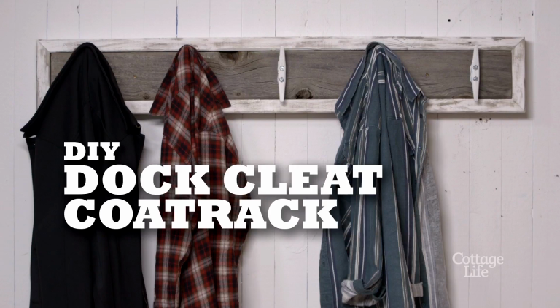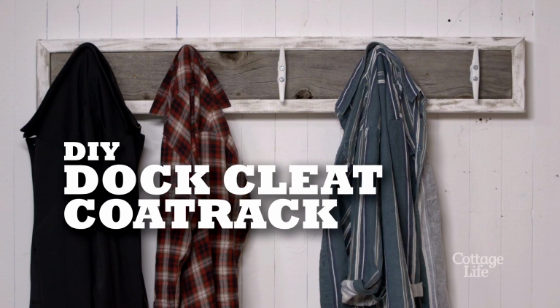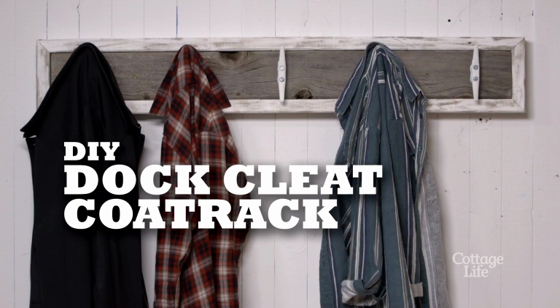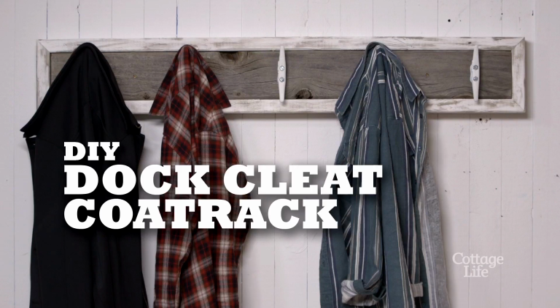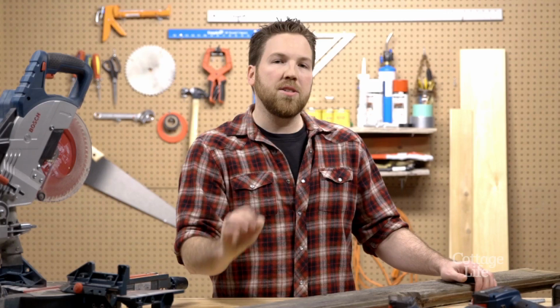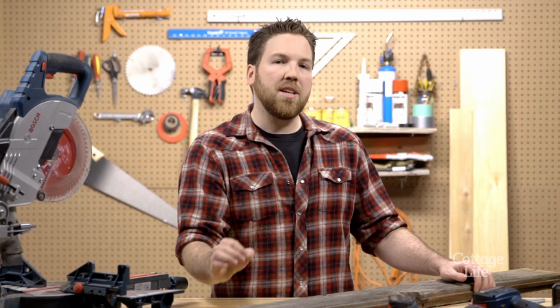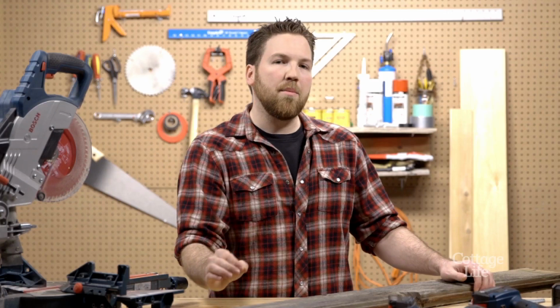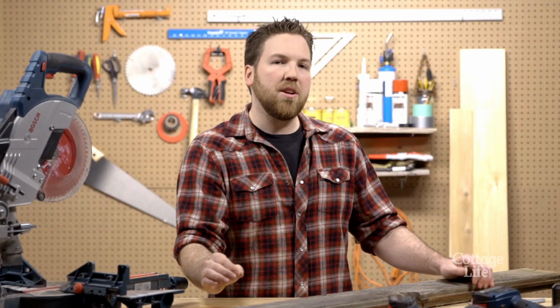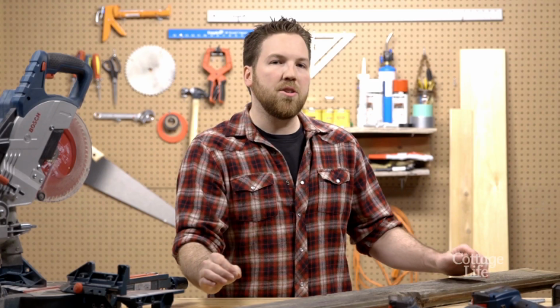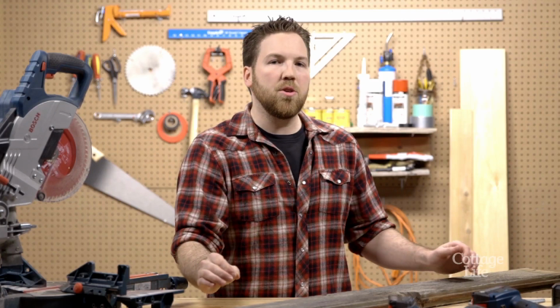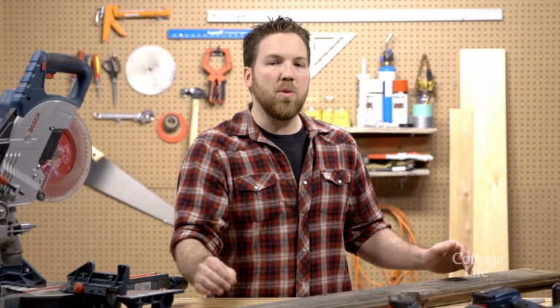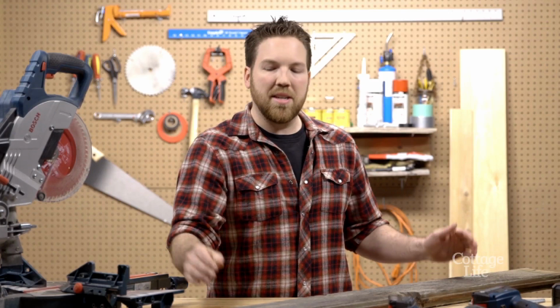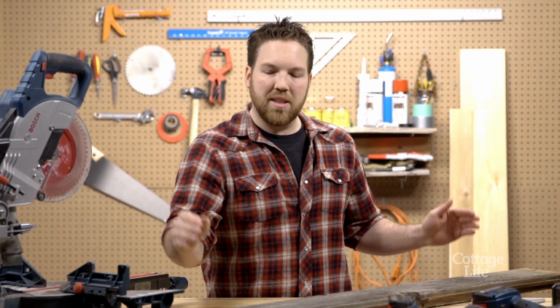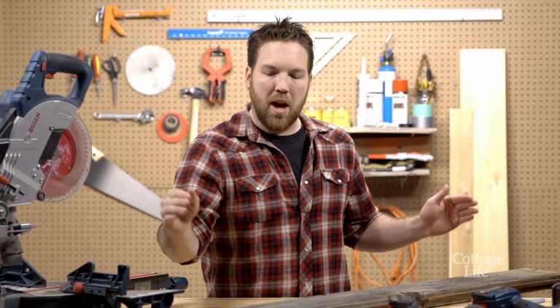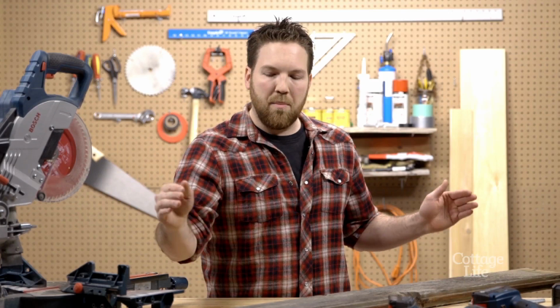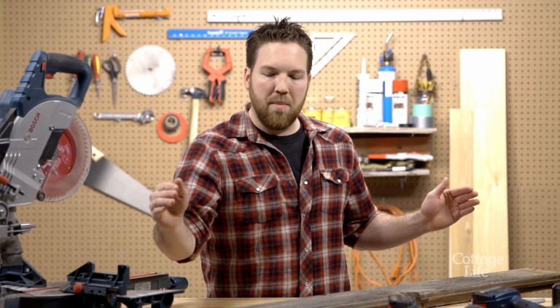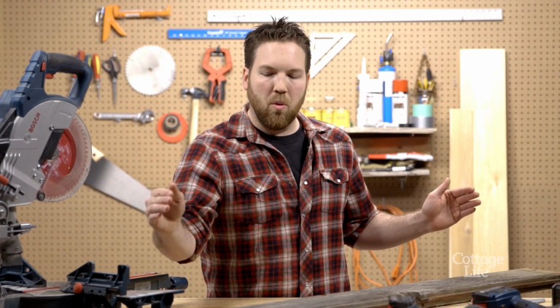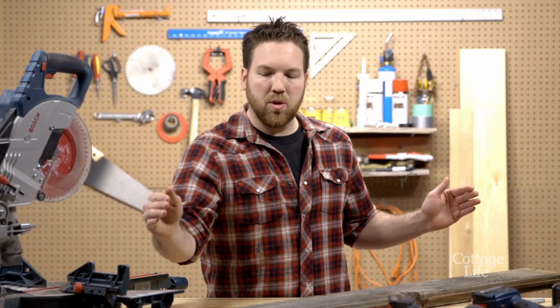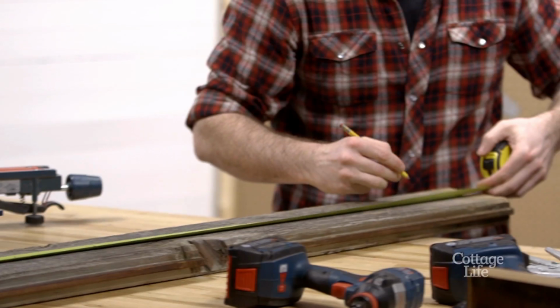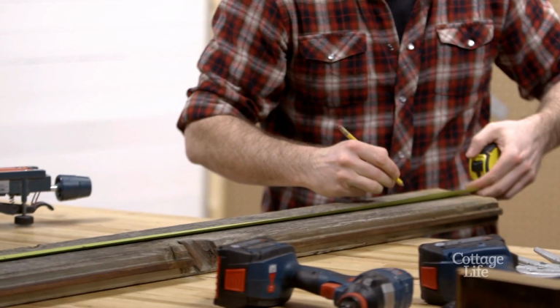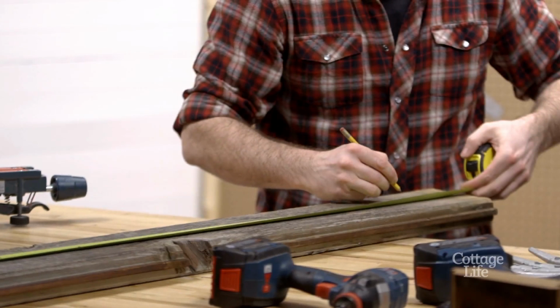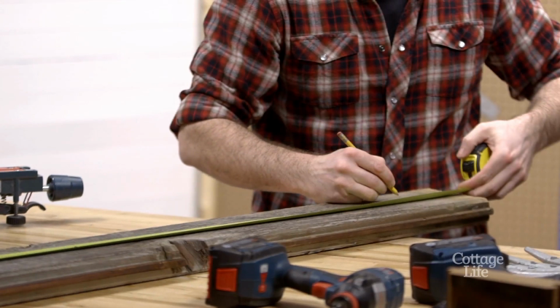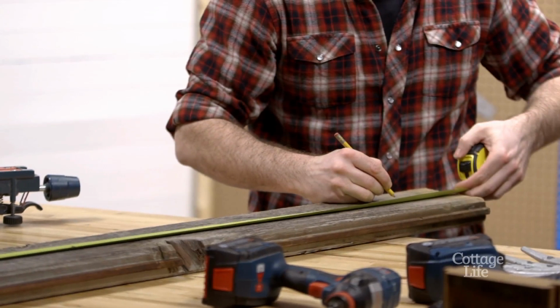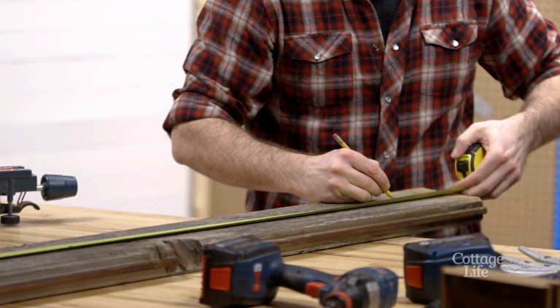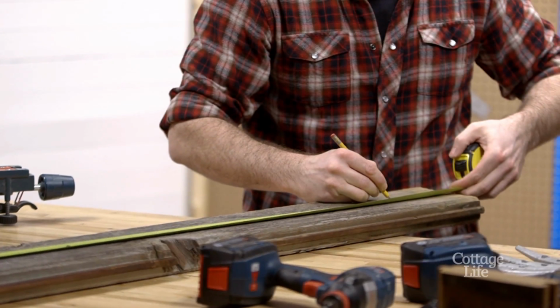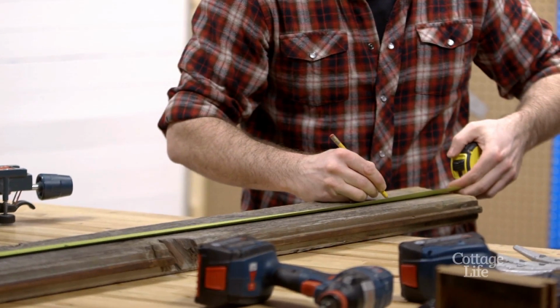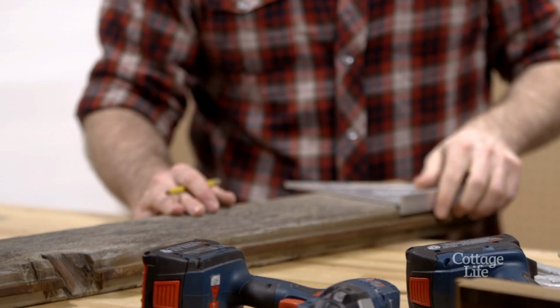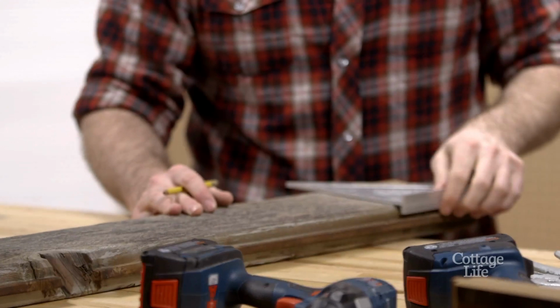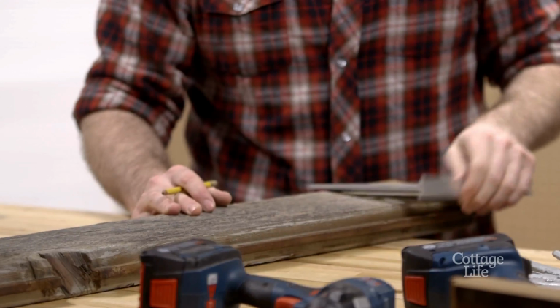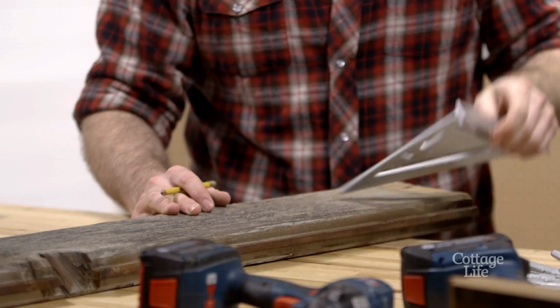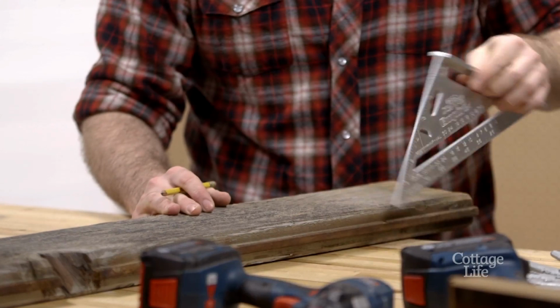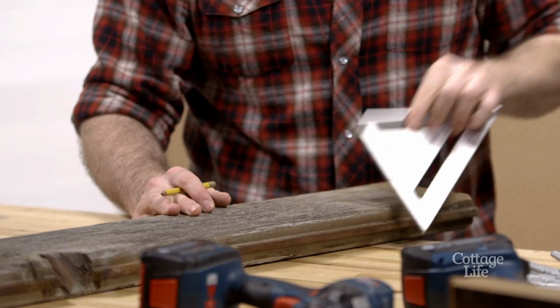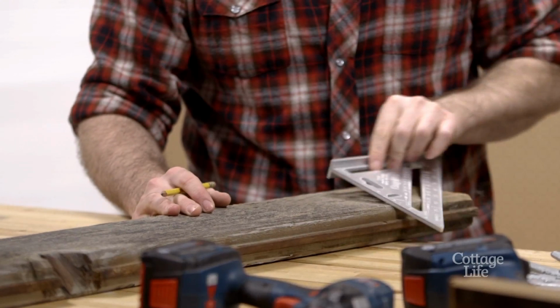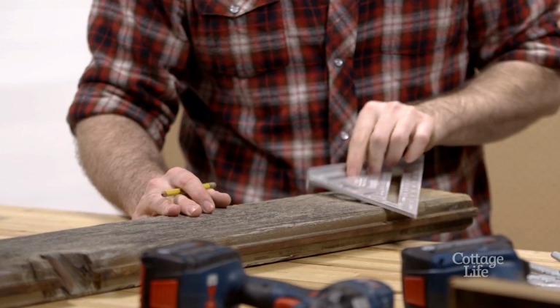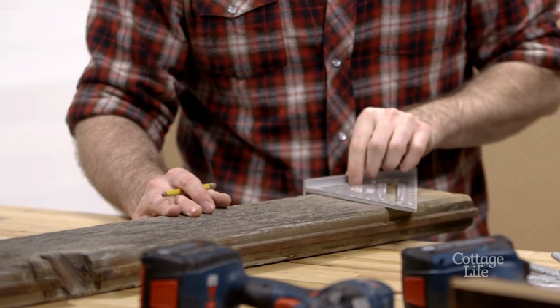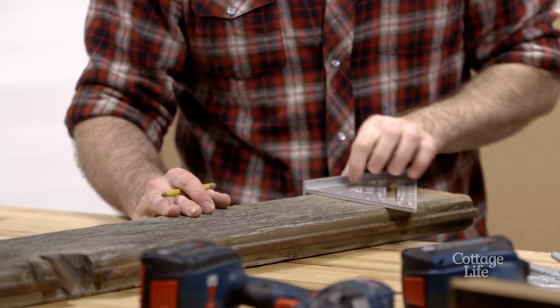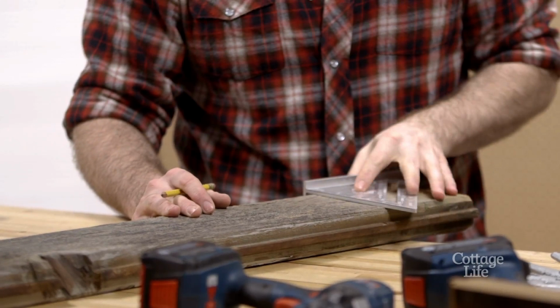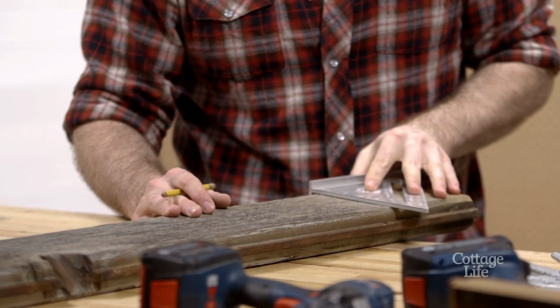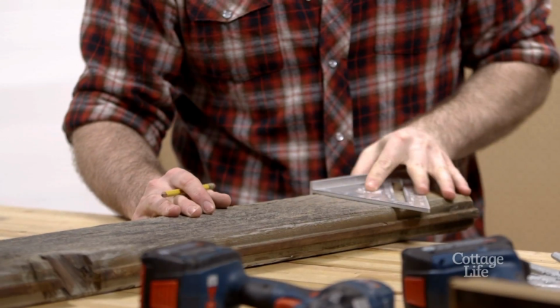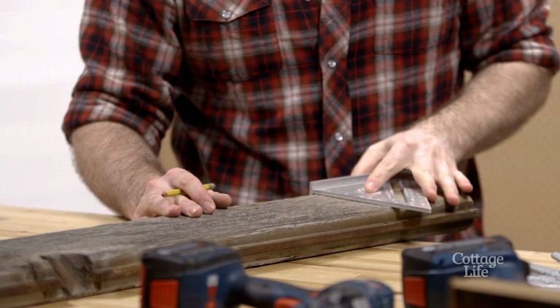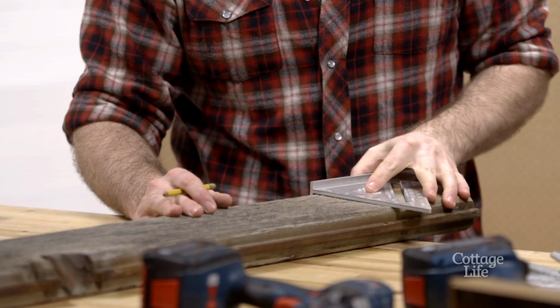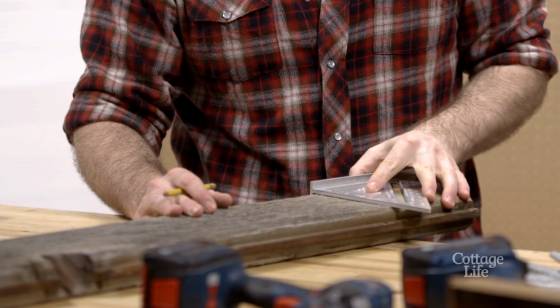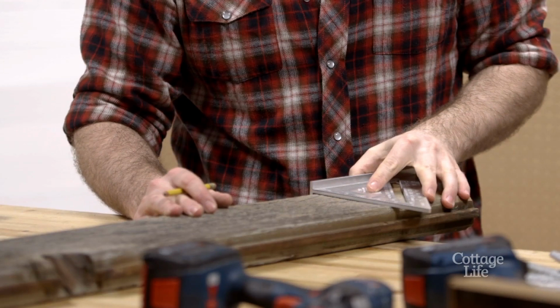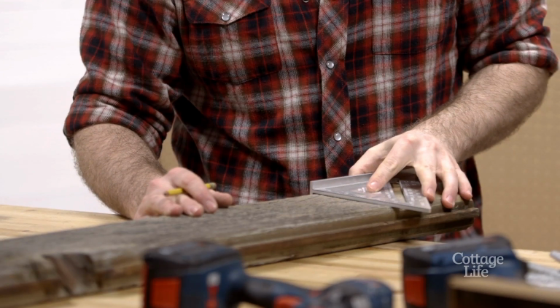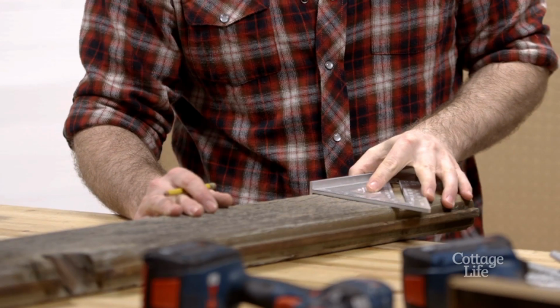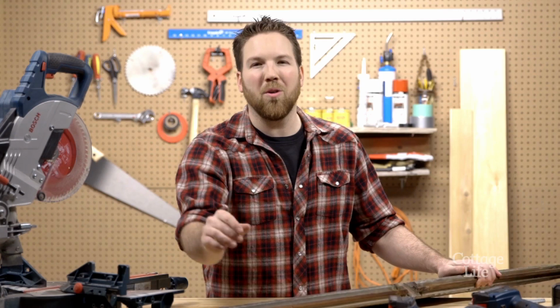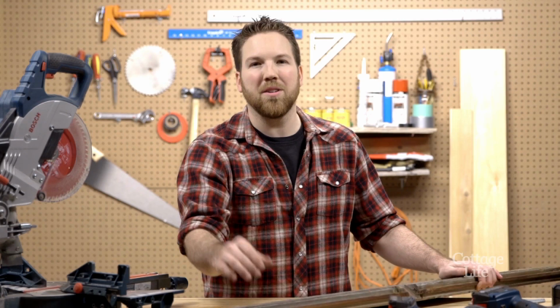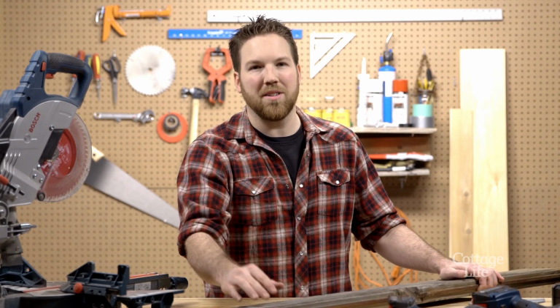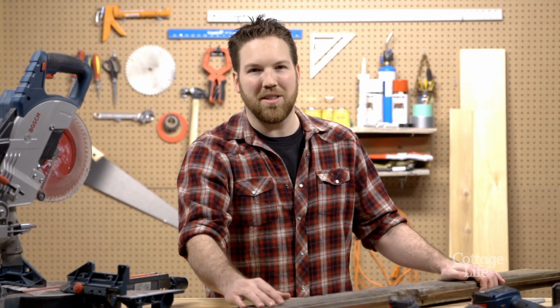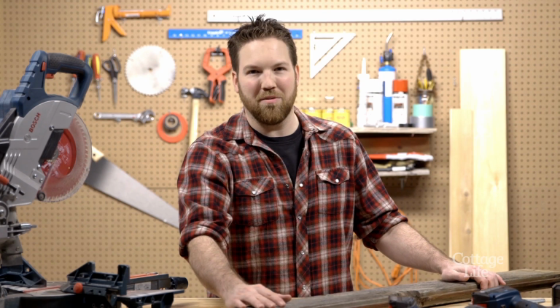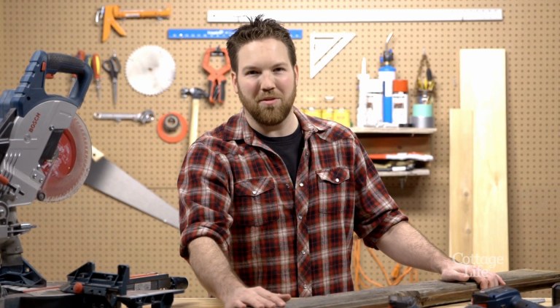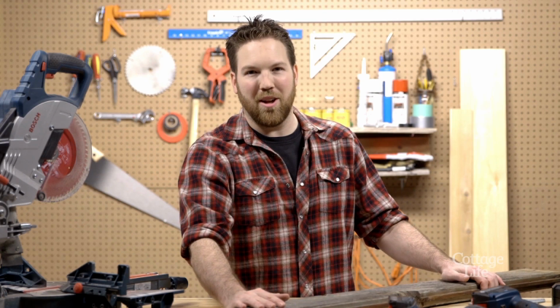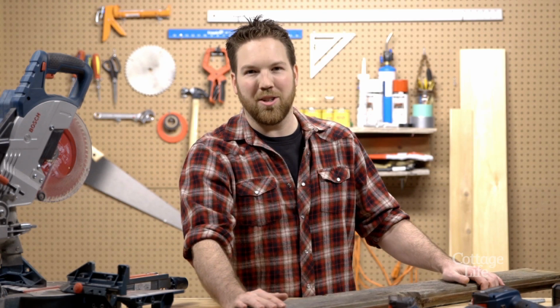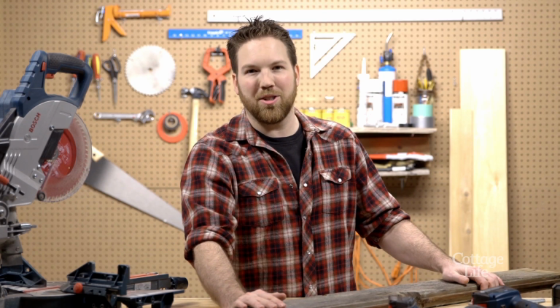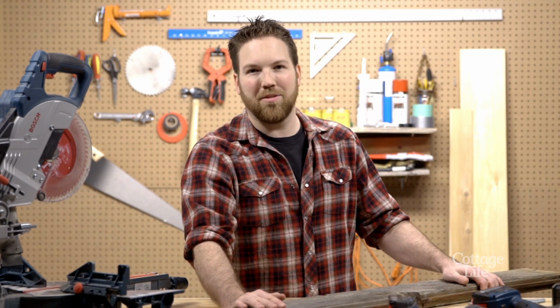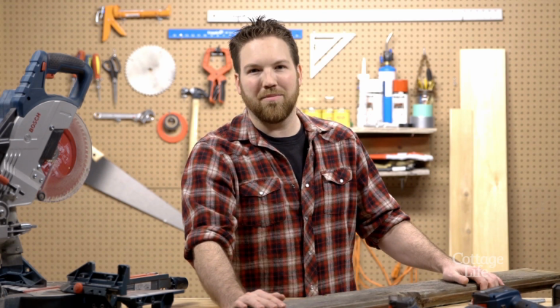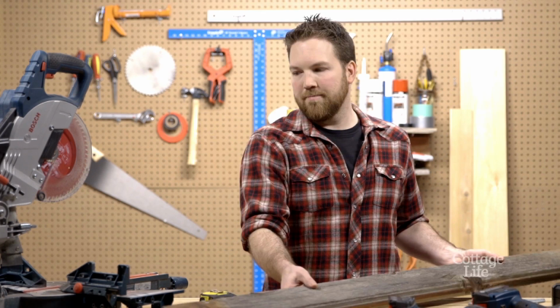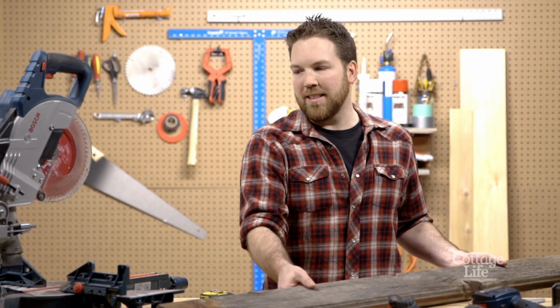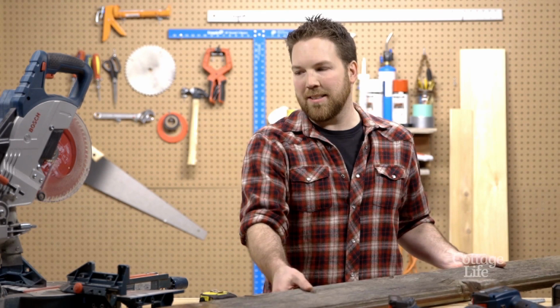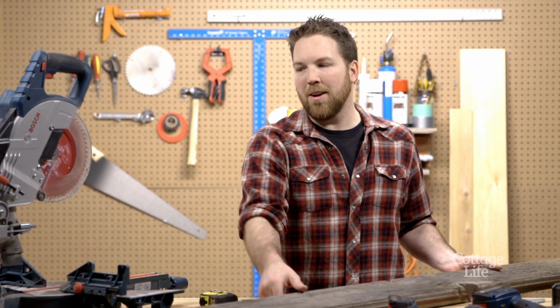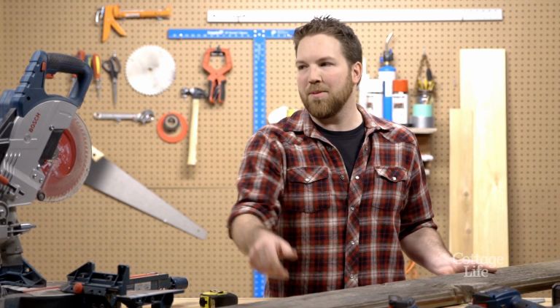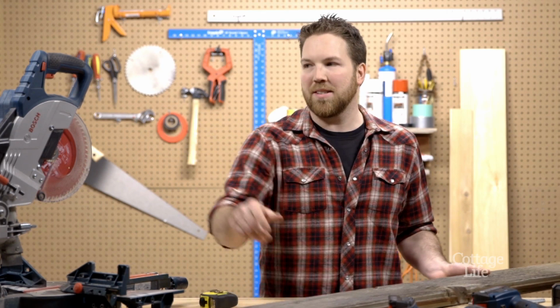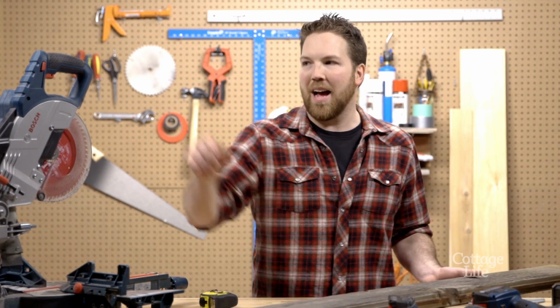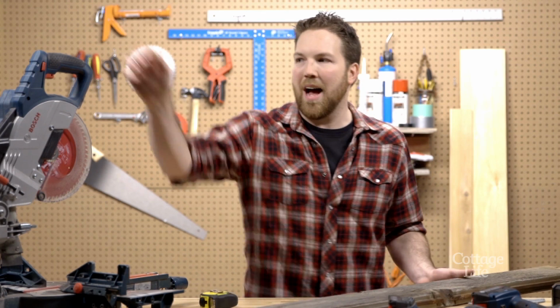The first thing I'm going to do is cut my board to four feet. Then I'm going to chisel off the tongue and groove so my board is nice and flush. Let's start the saw.